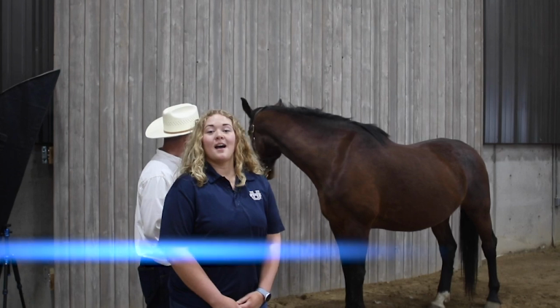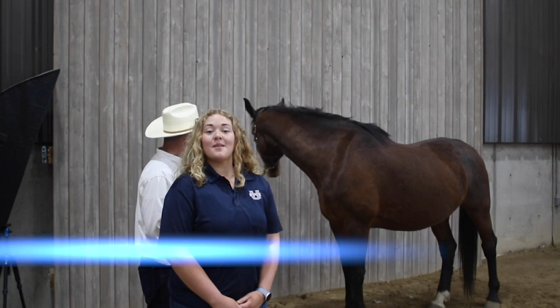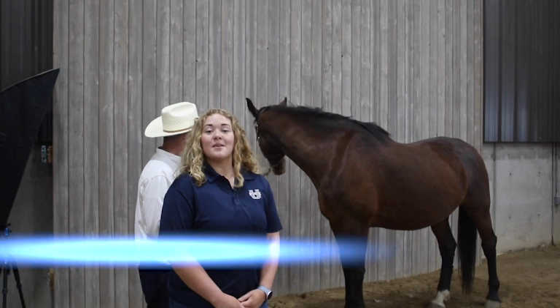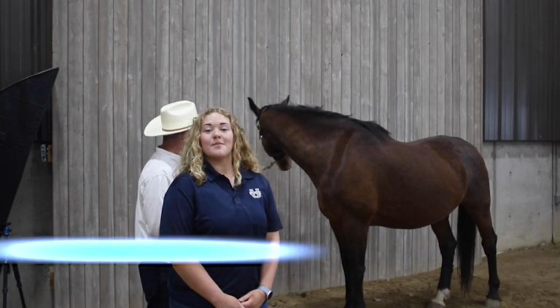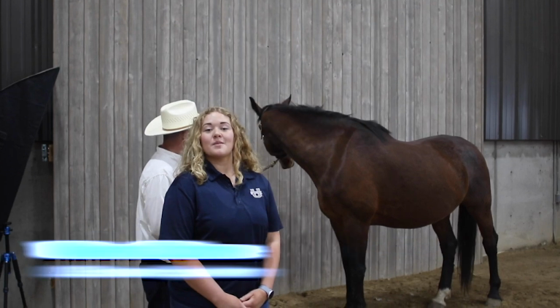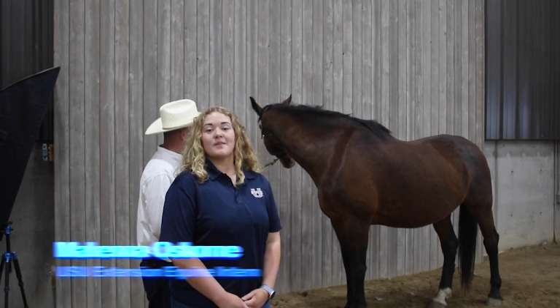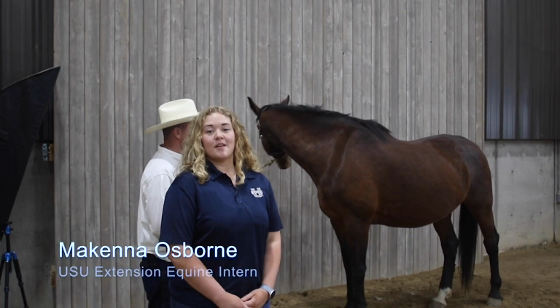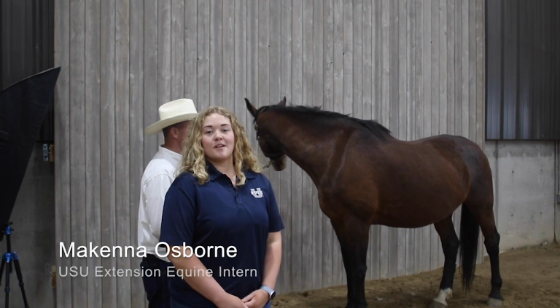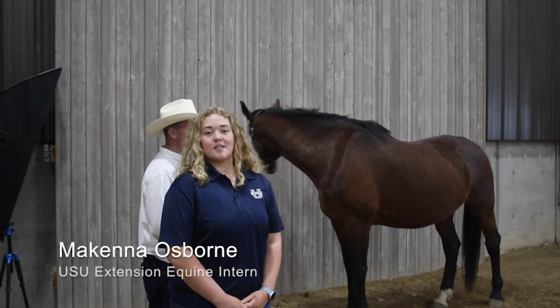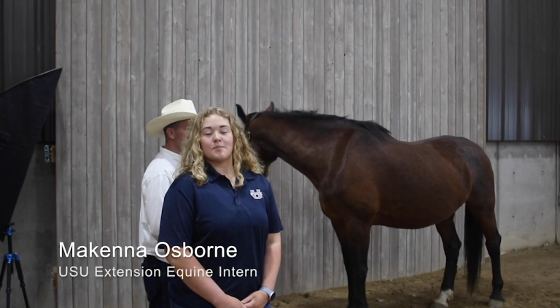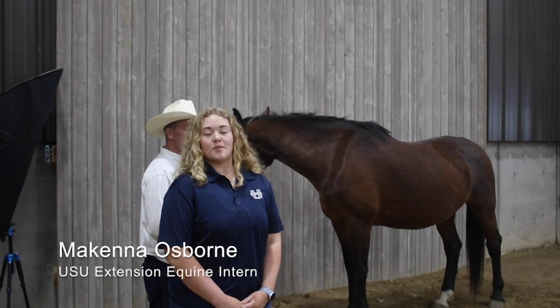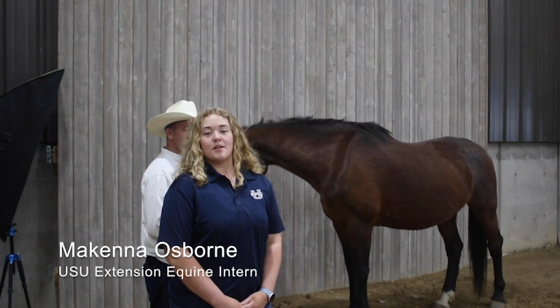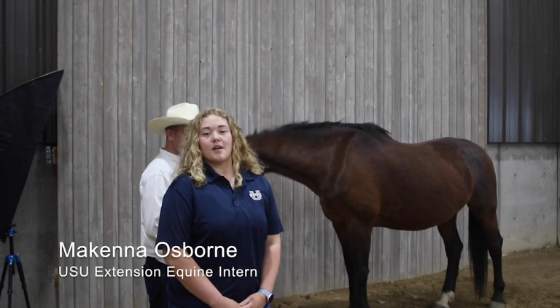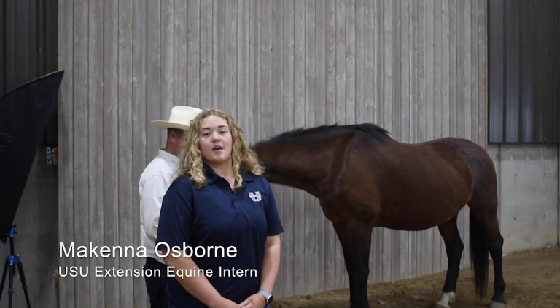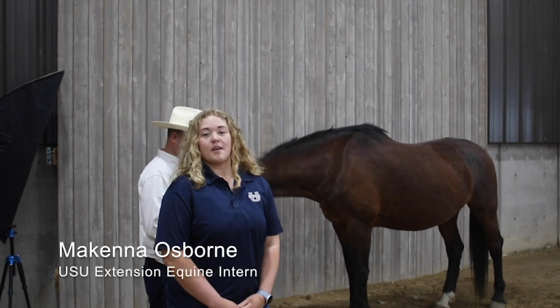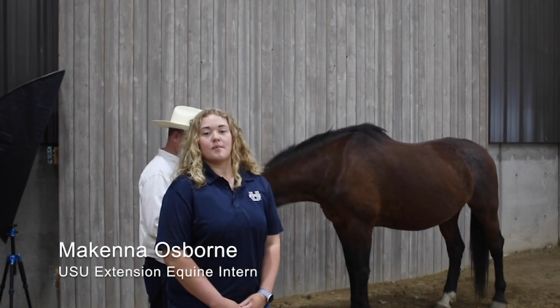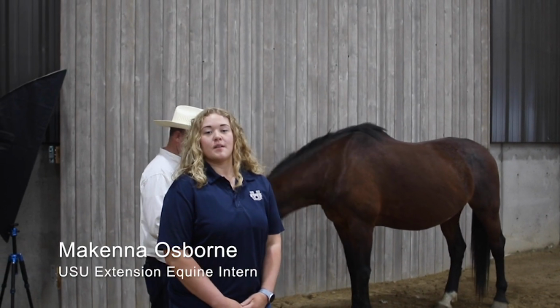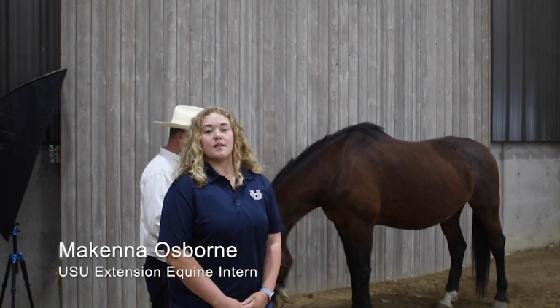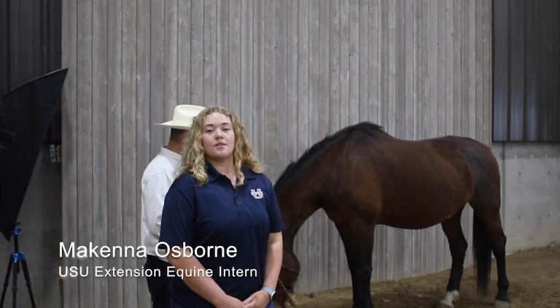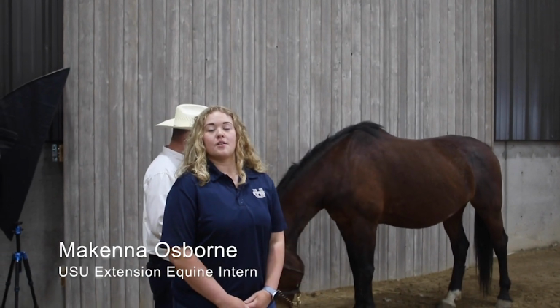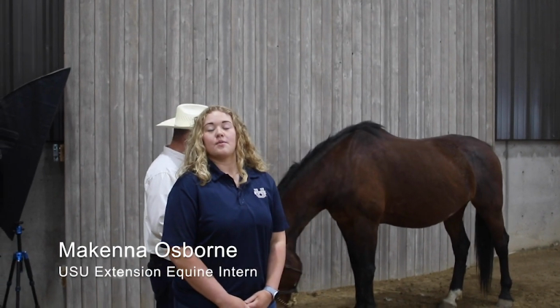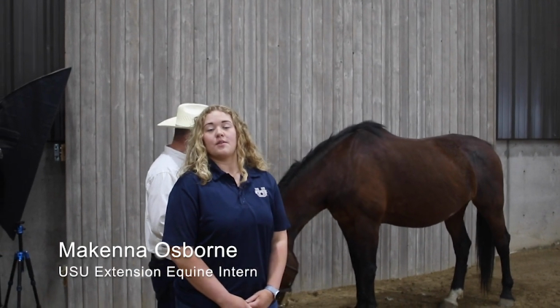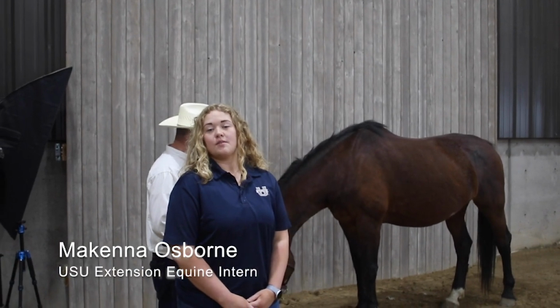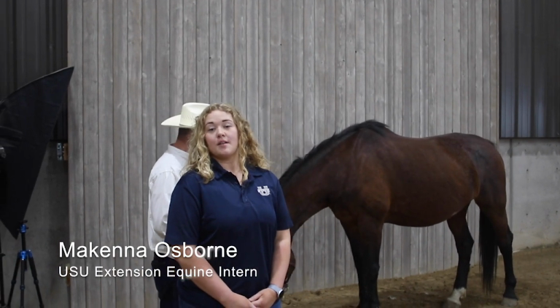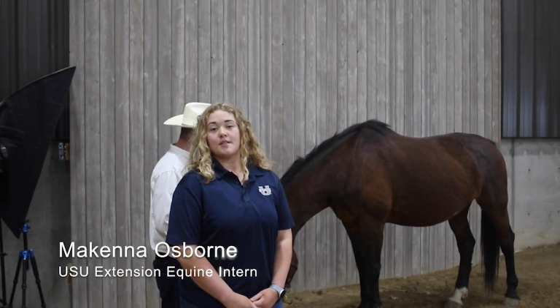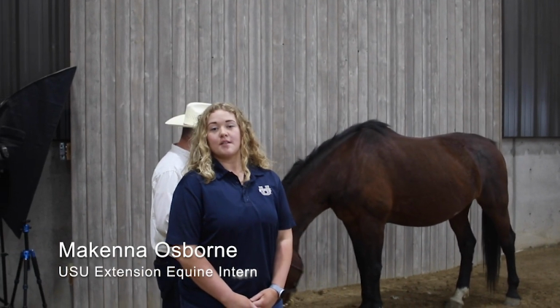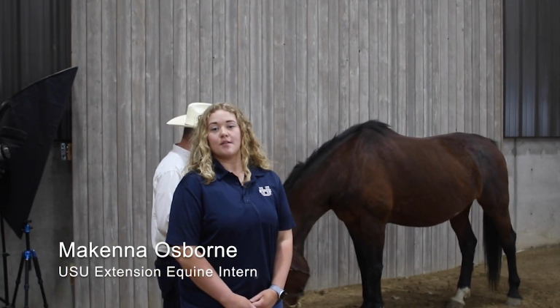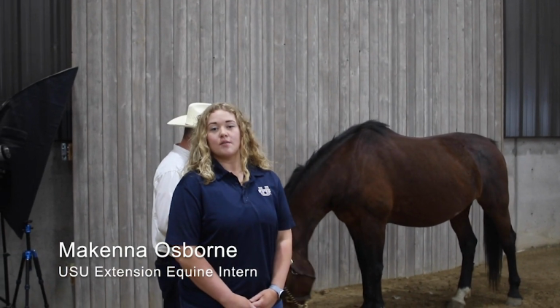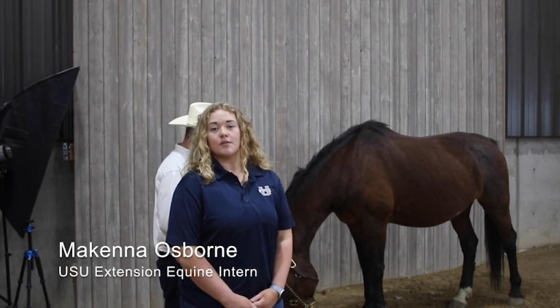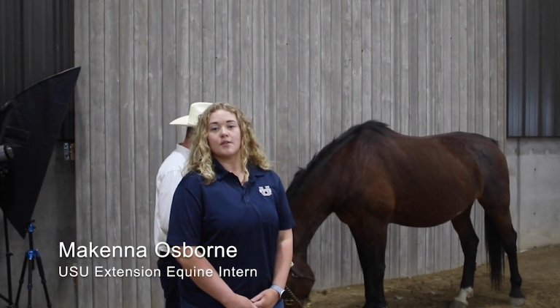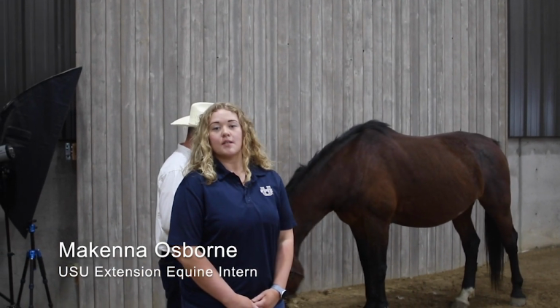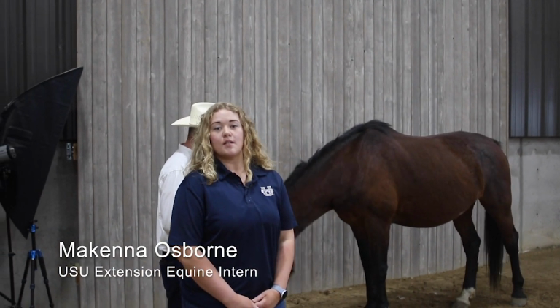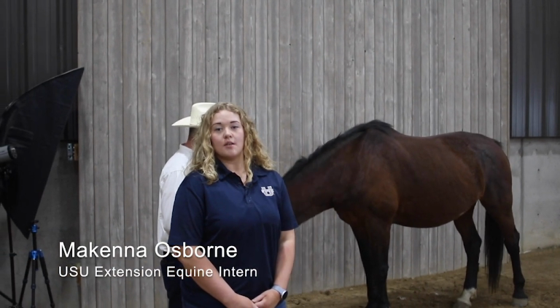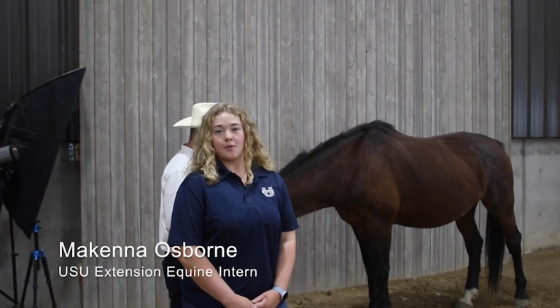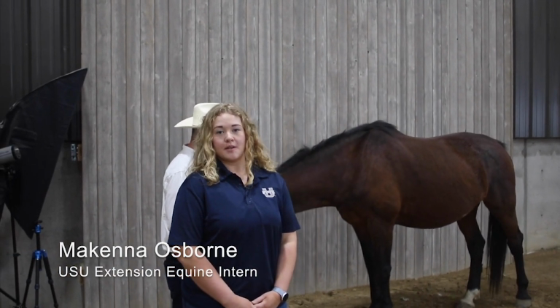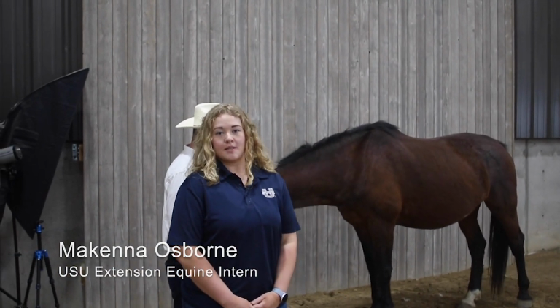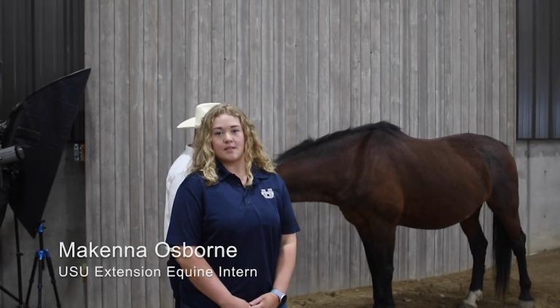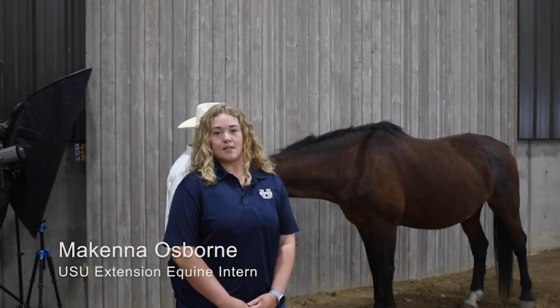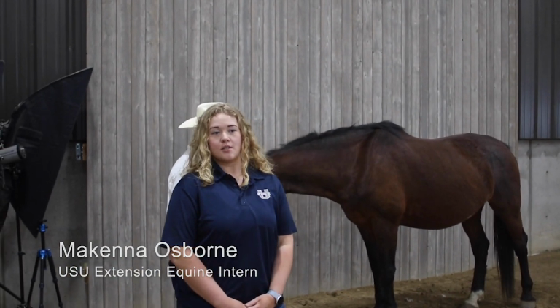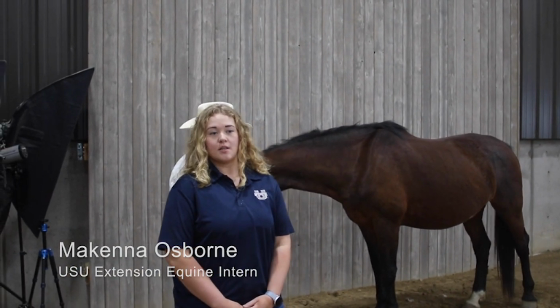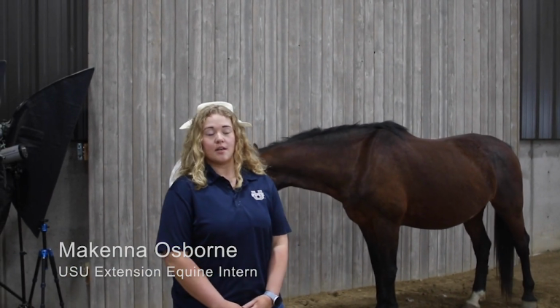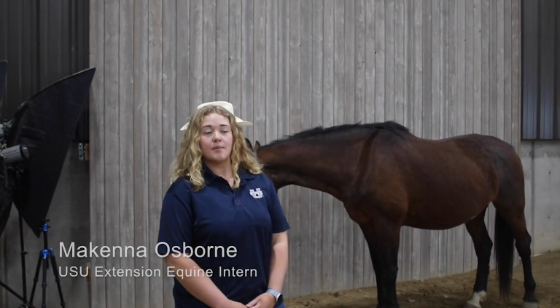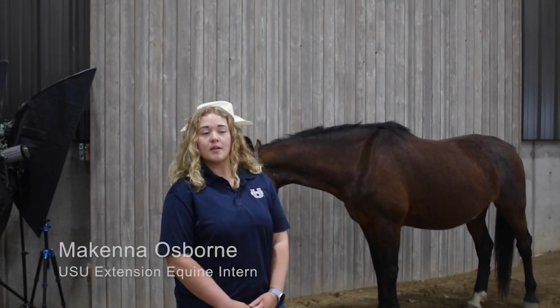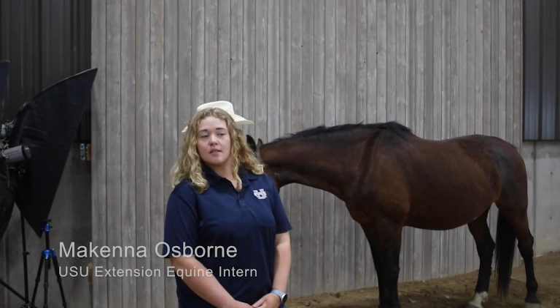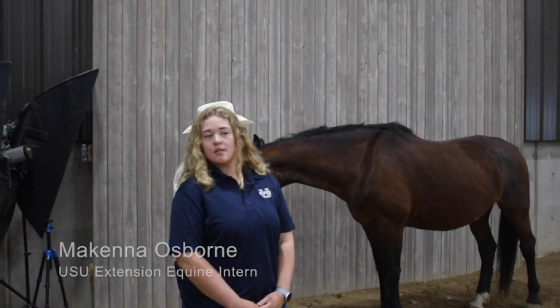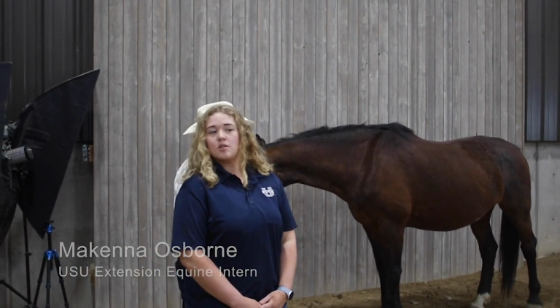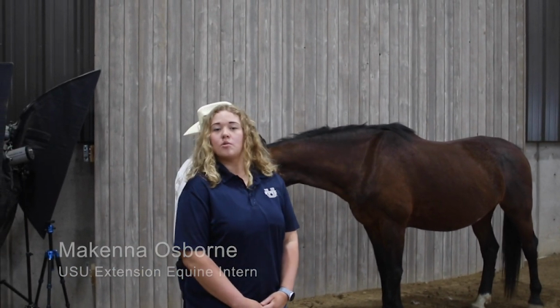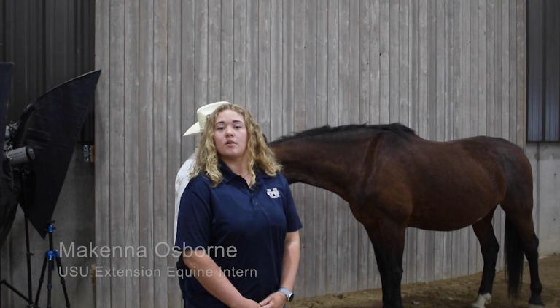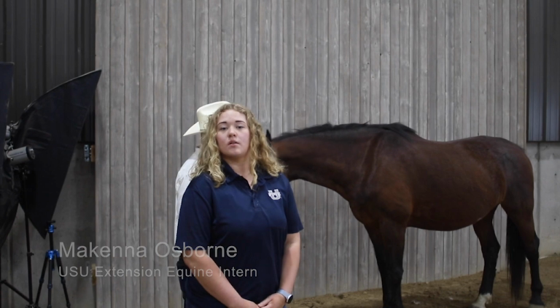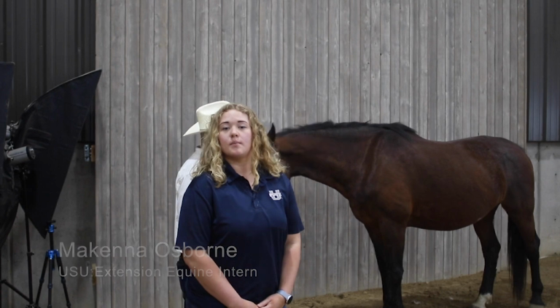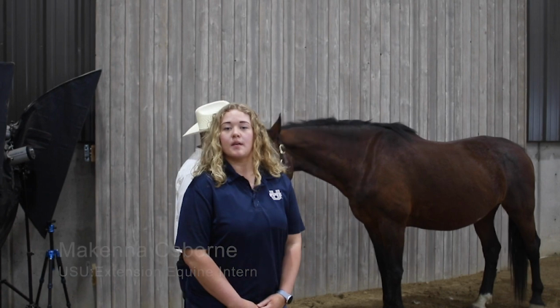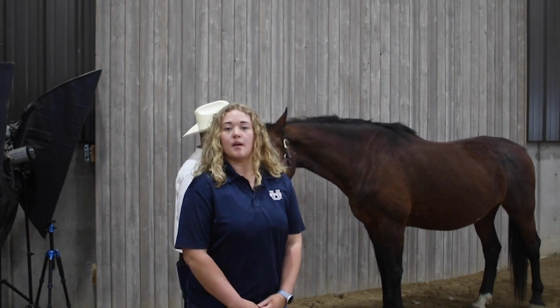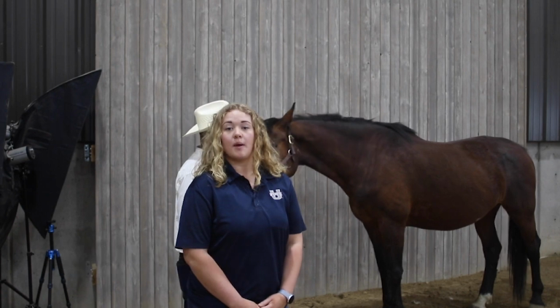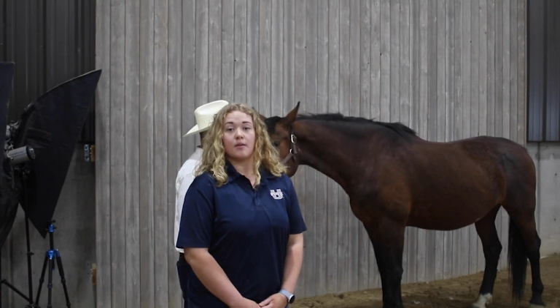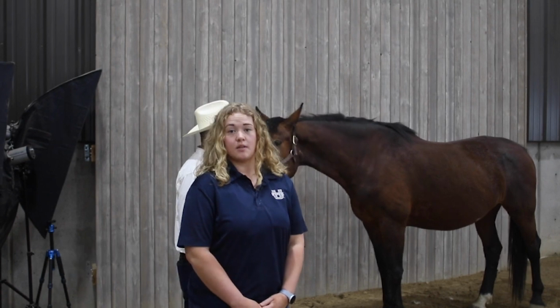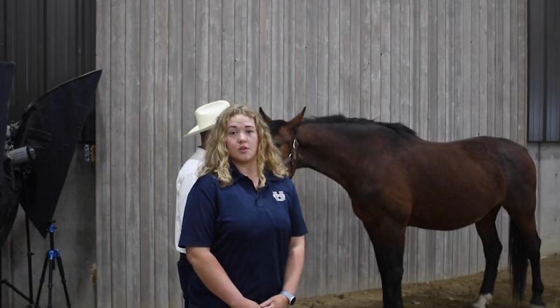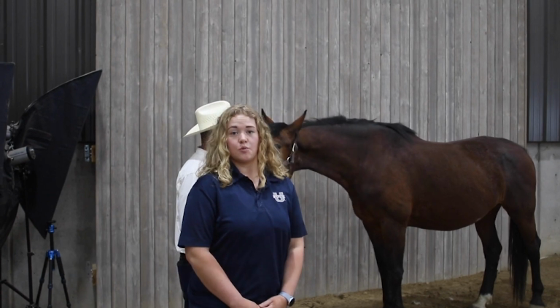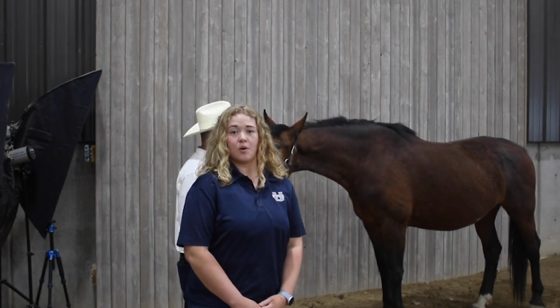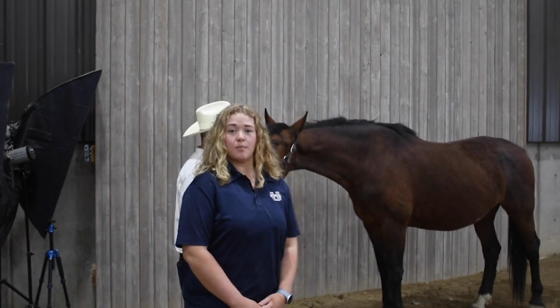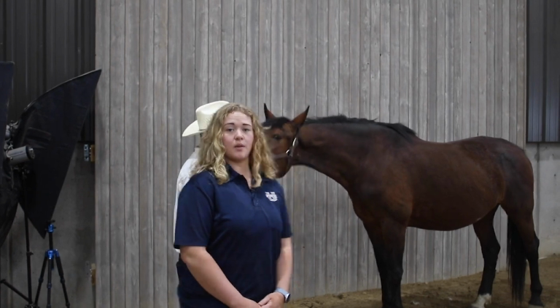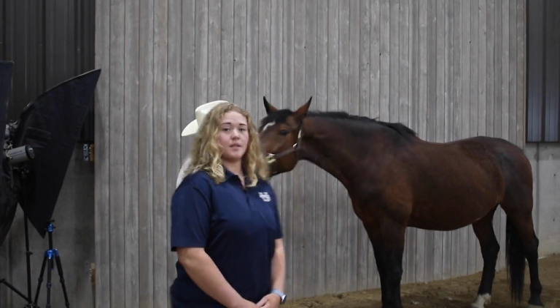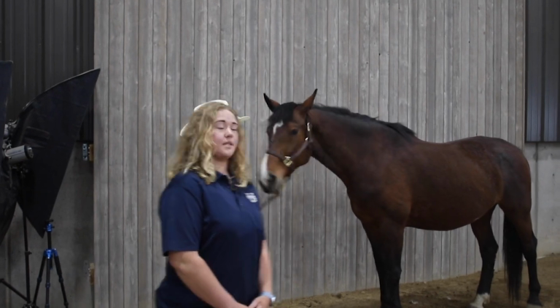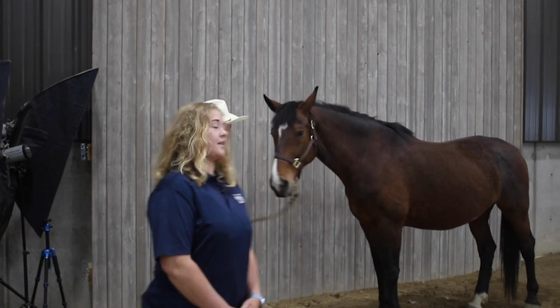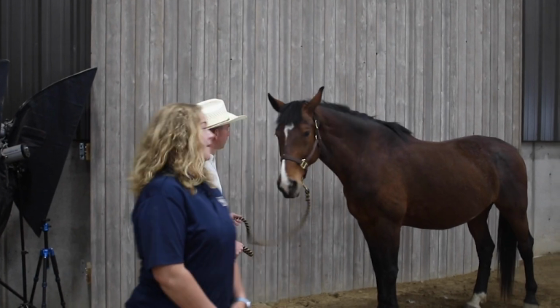Hi, my name is McKenna Osborne. I am an intern with Utah State University equine extension and I'm here to teach you a little bit about Dutch Warmbloods today.